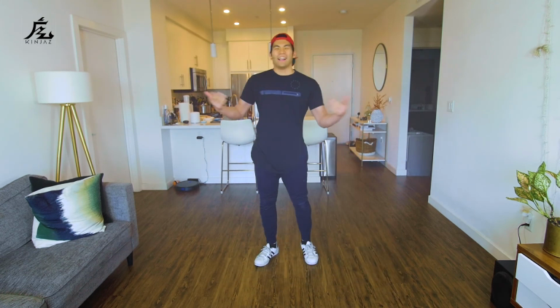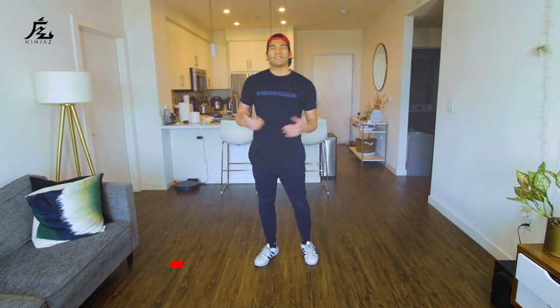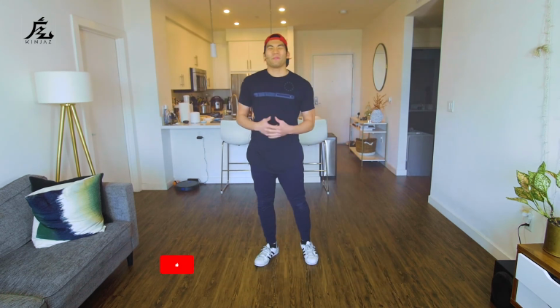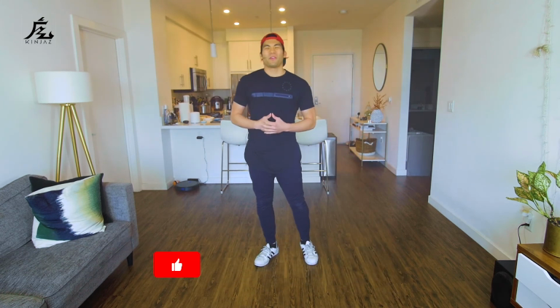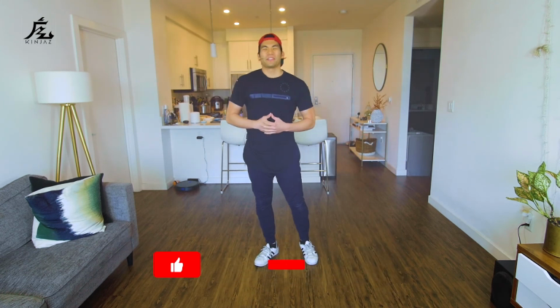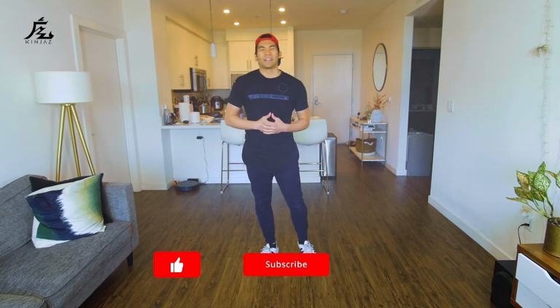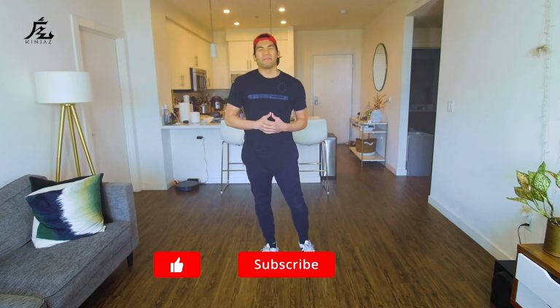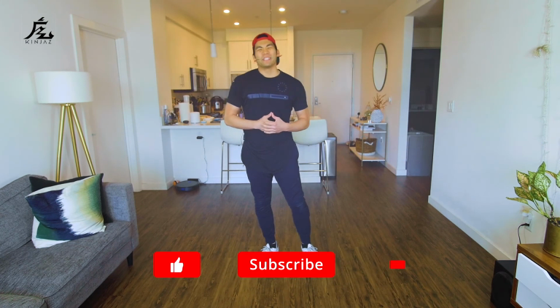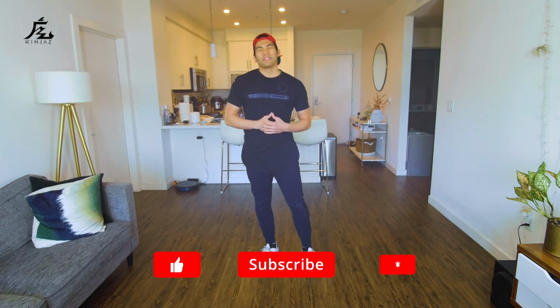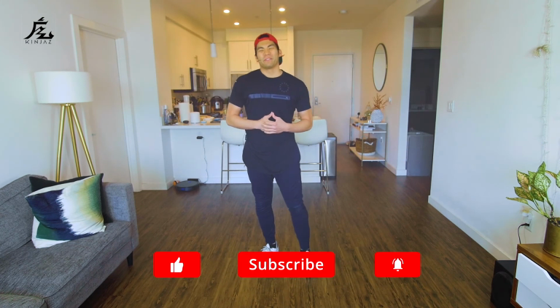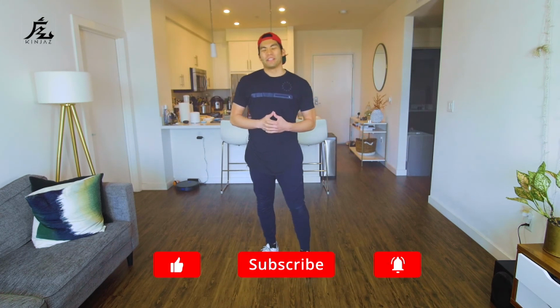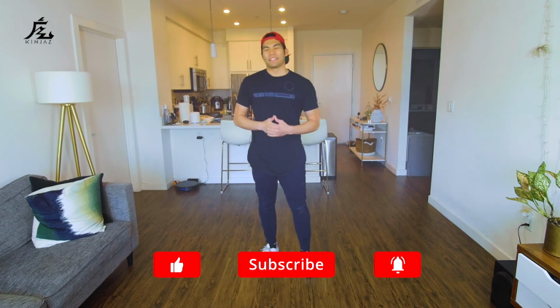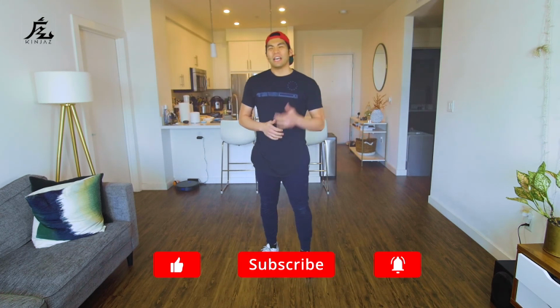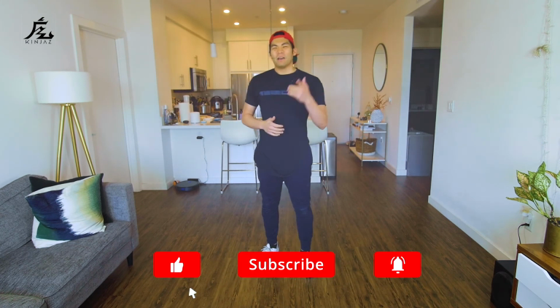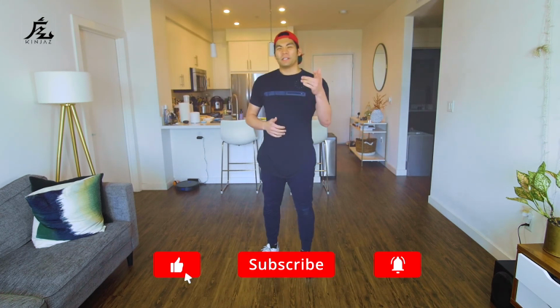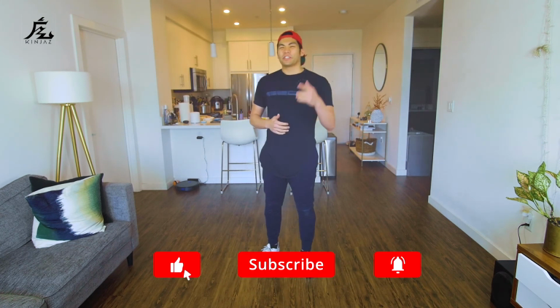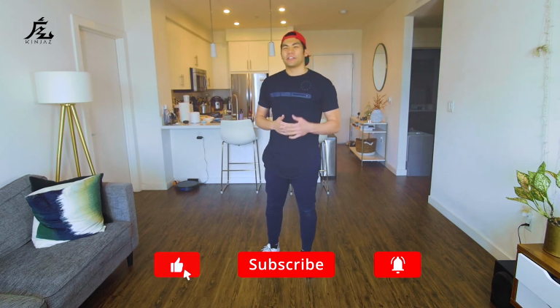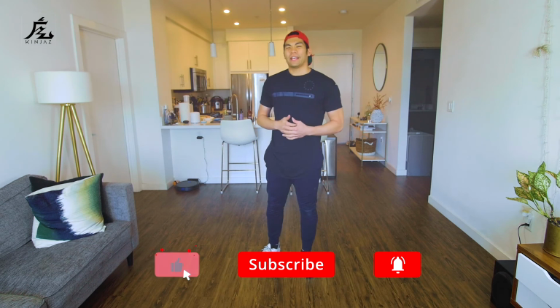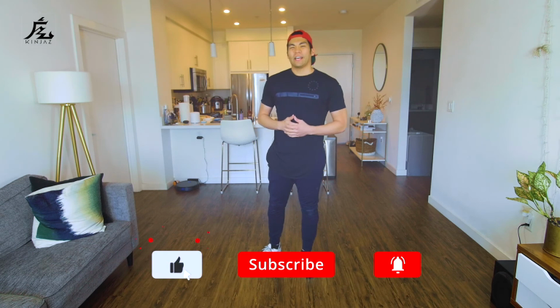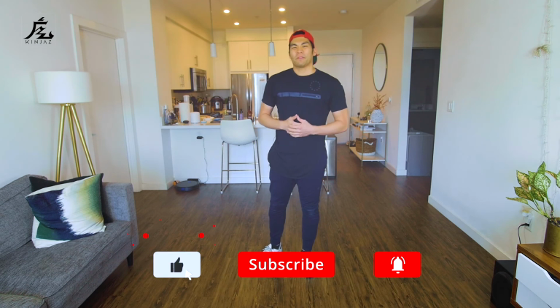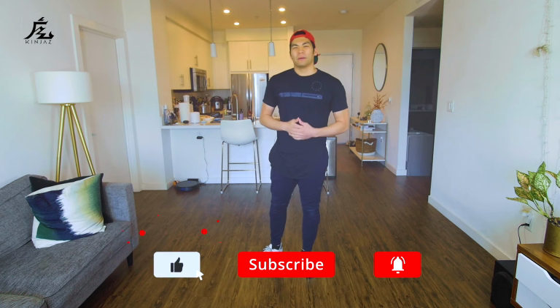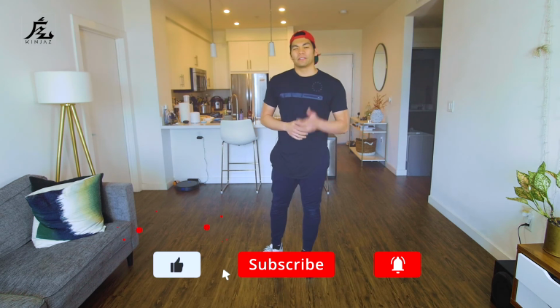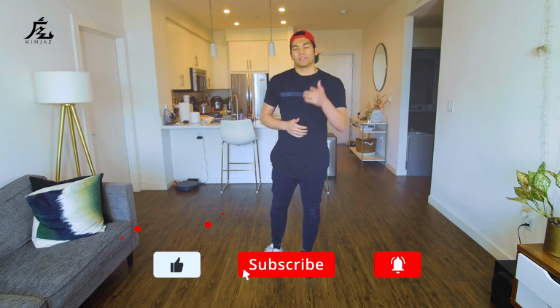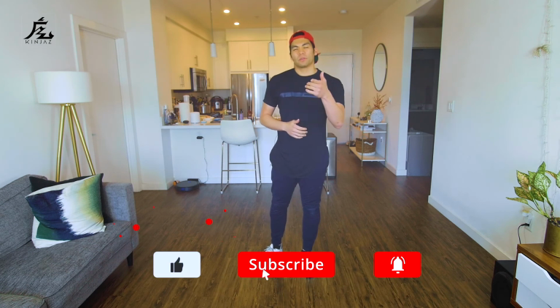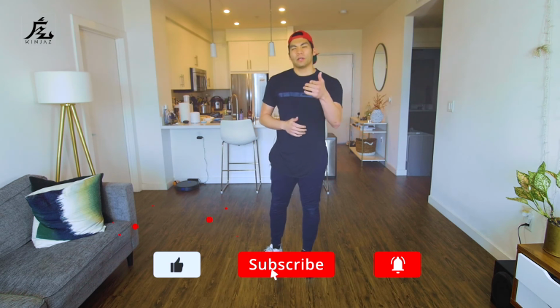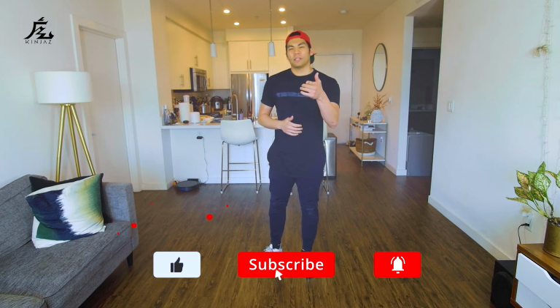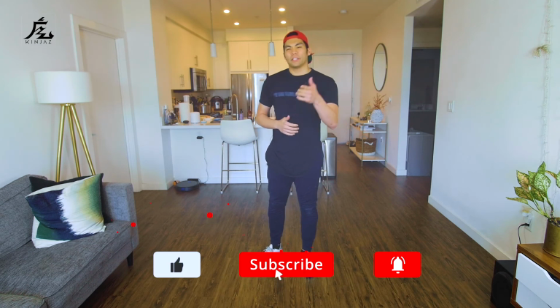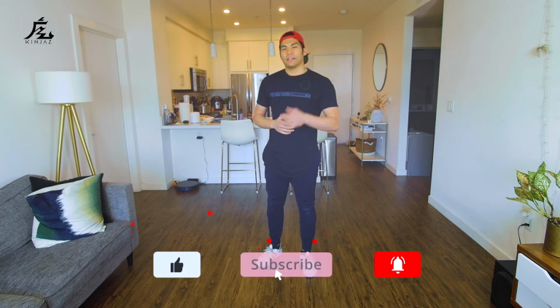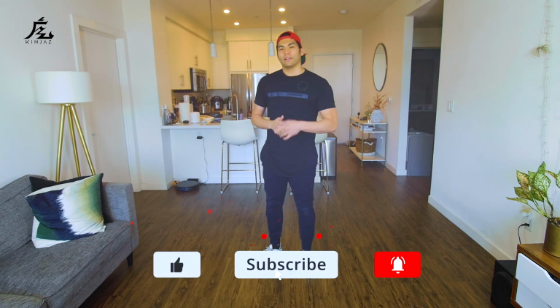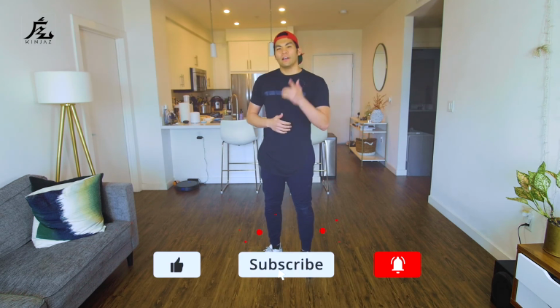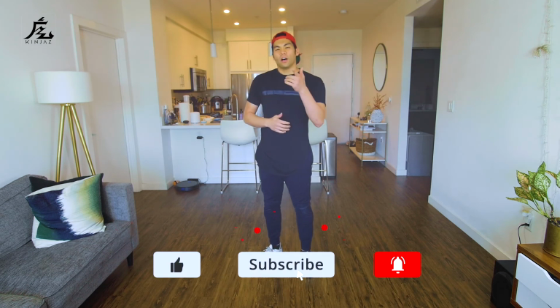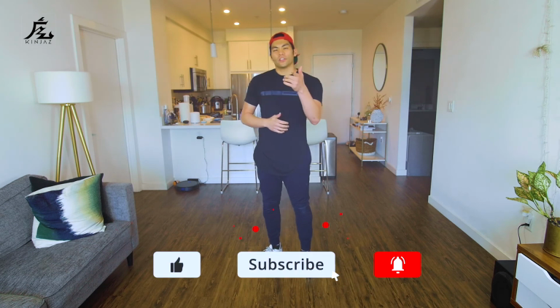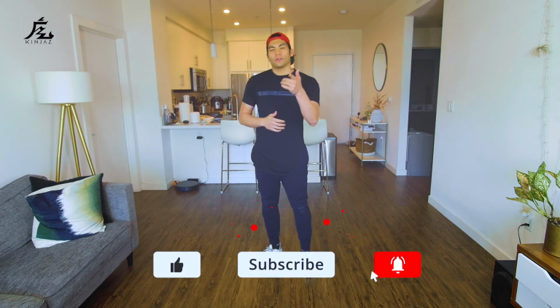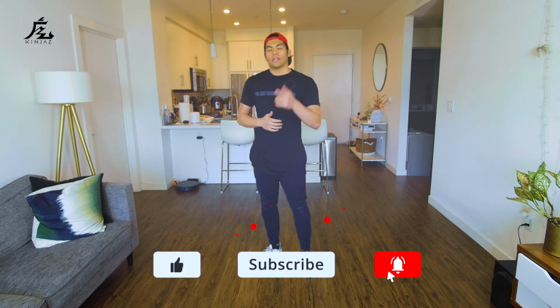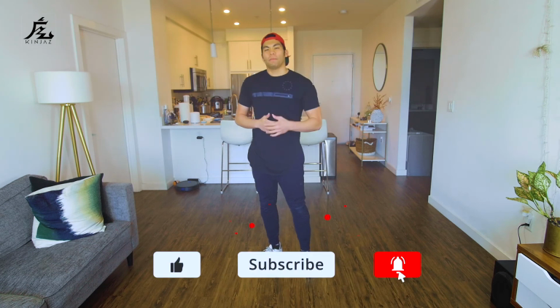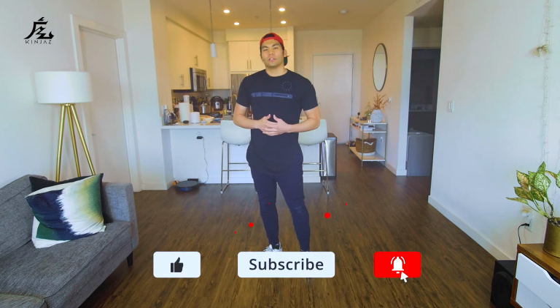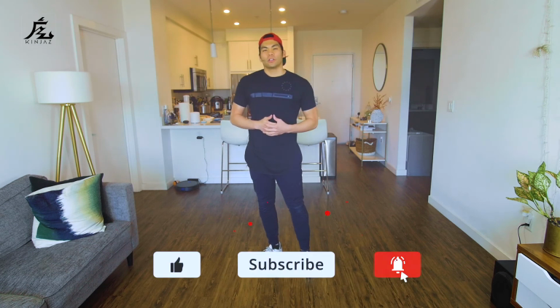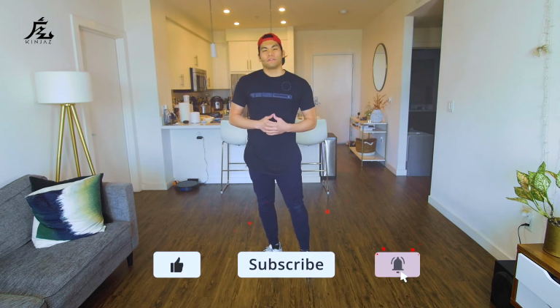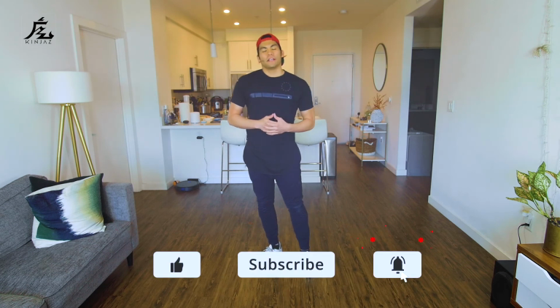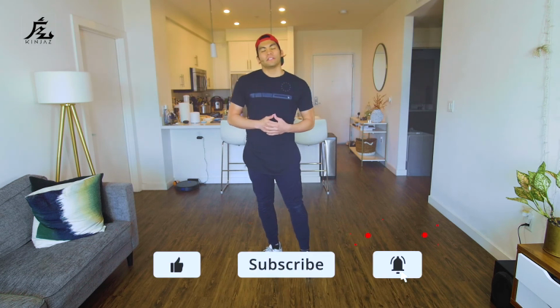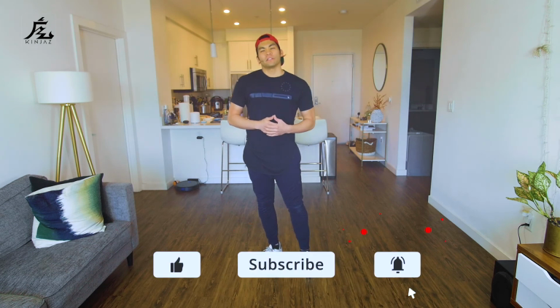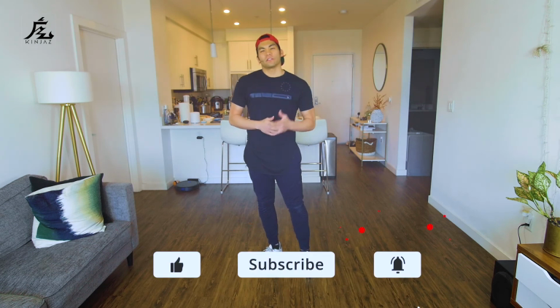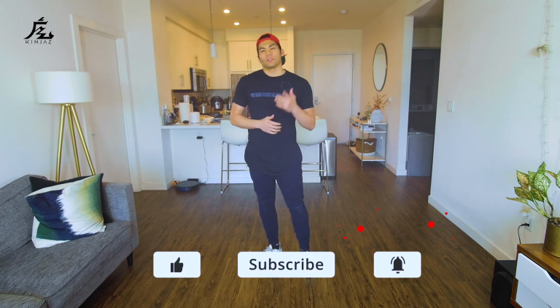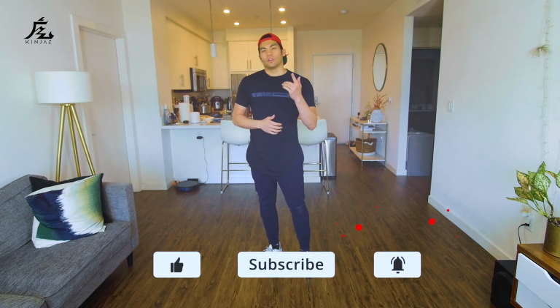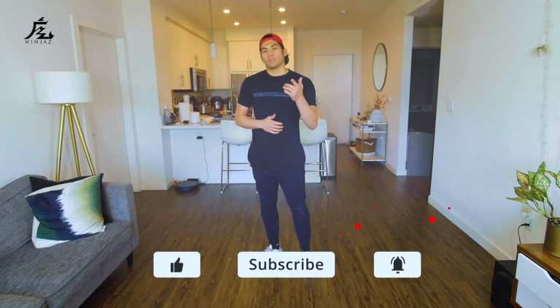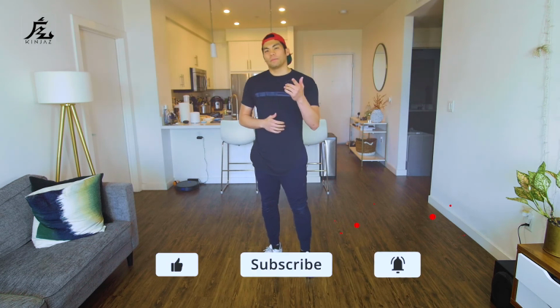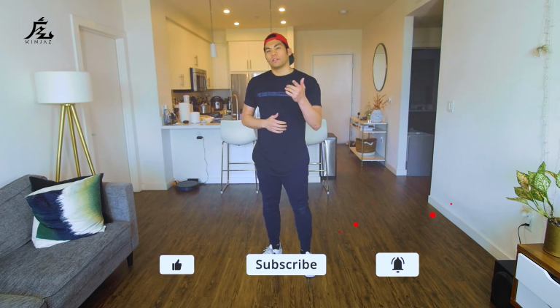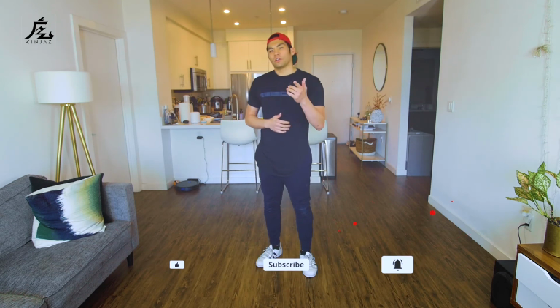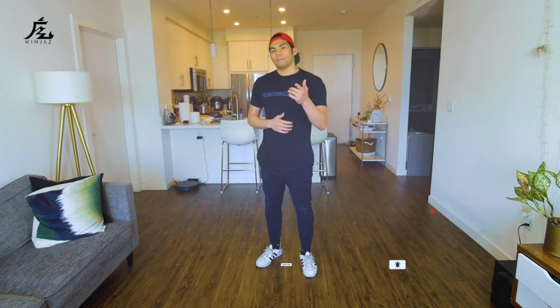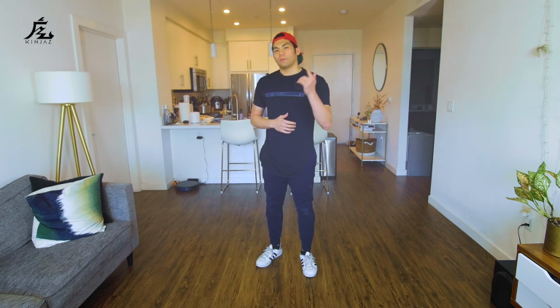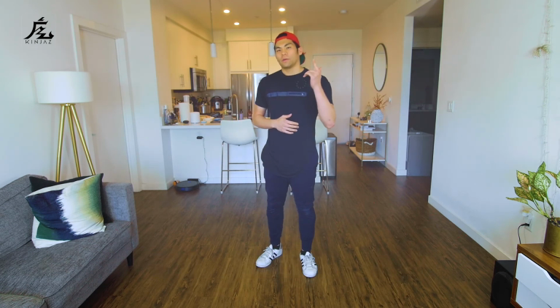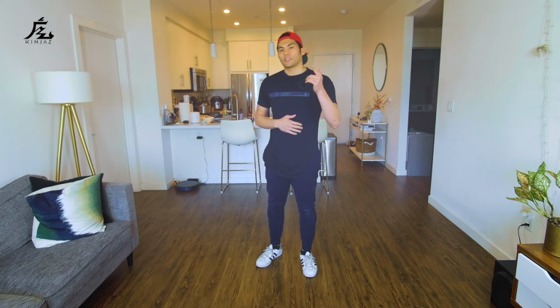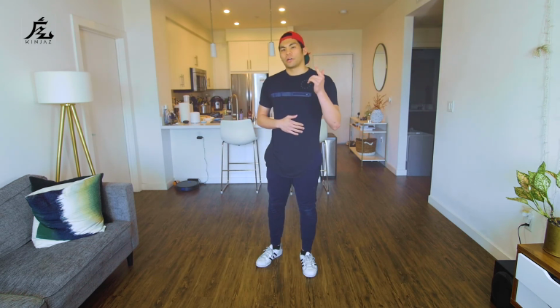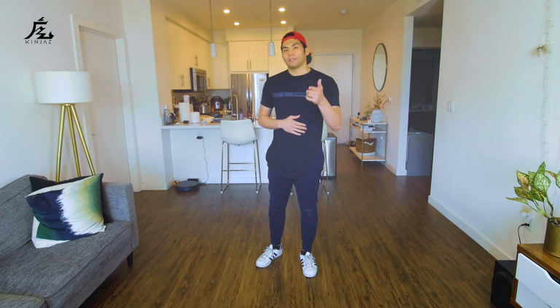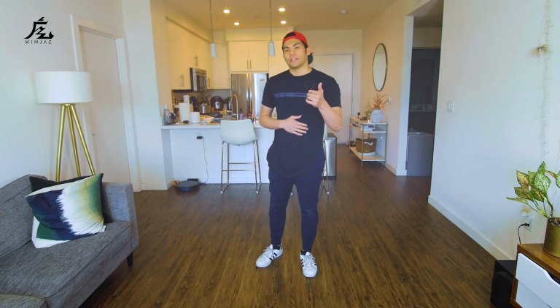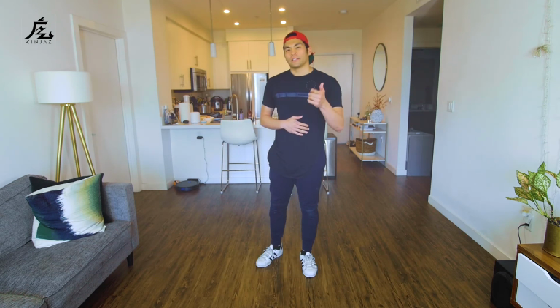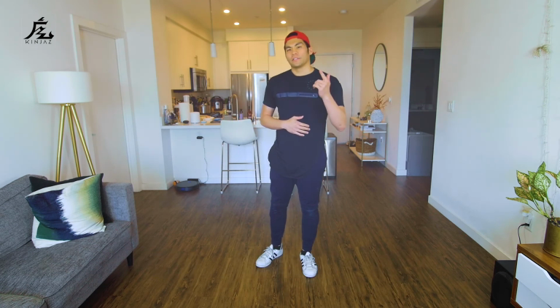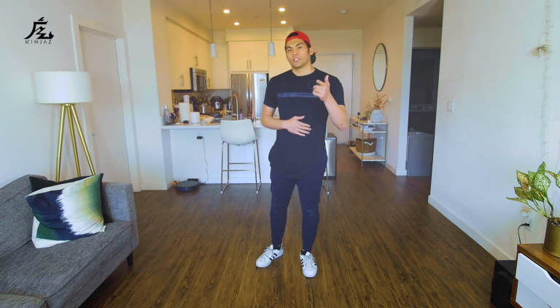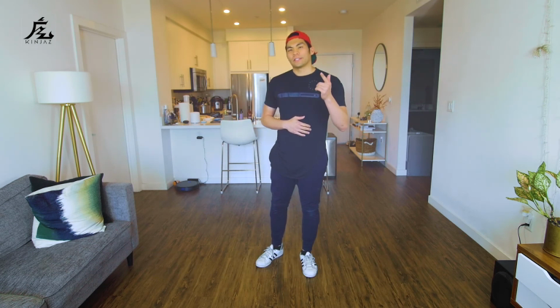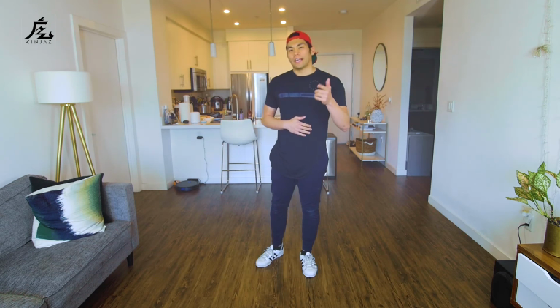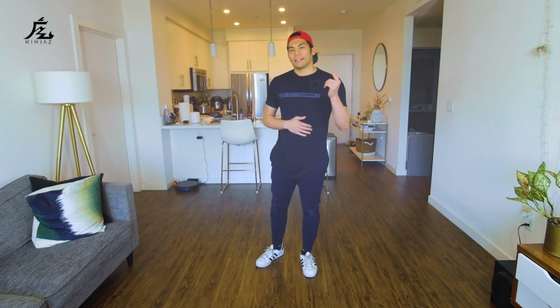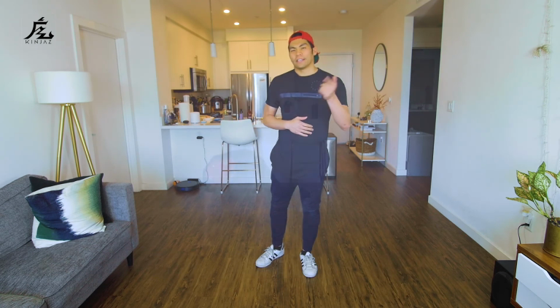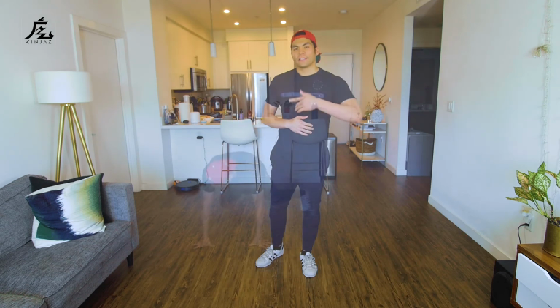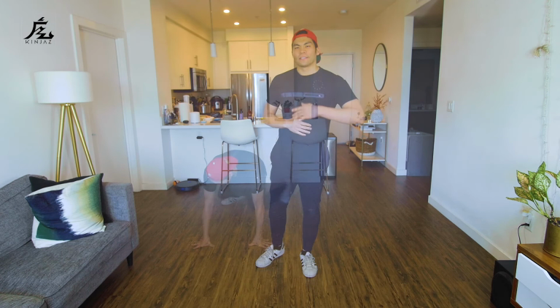Alright, so before we jump into the music, be sure to hit that like button, subscribe to my channel, and also hit that bell notification so you can always be notified when I drop lessons just like this.